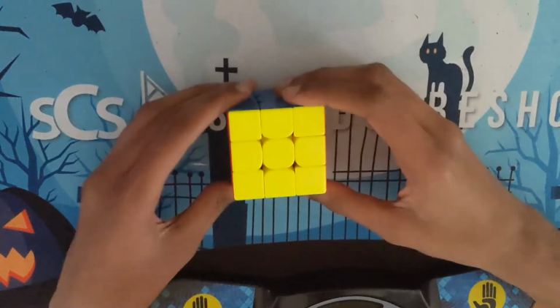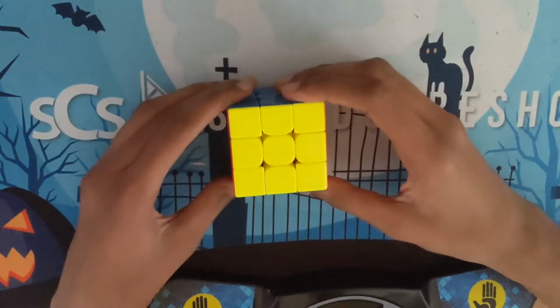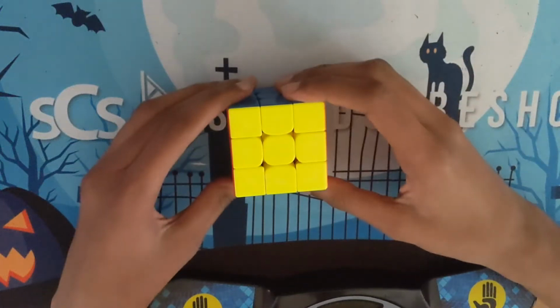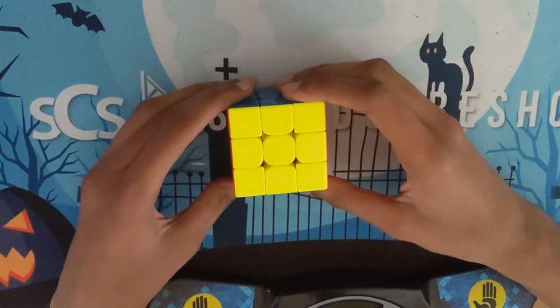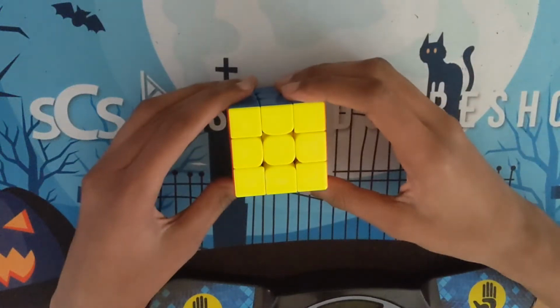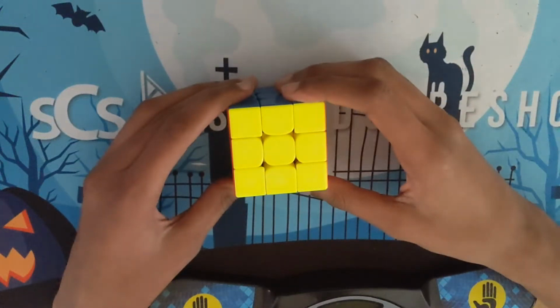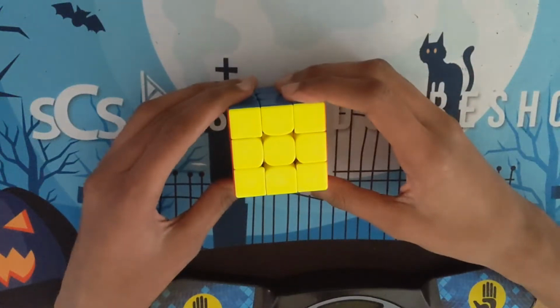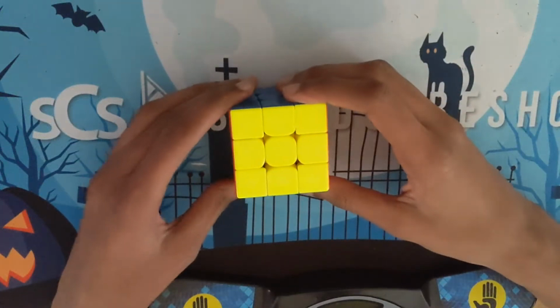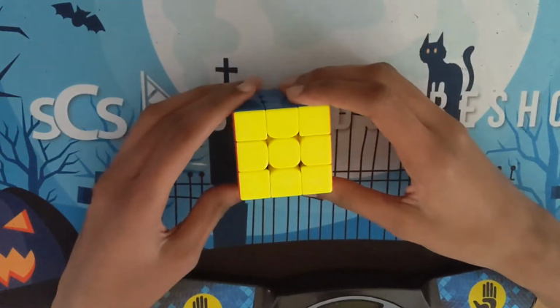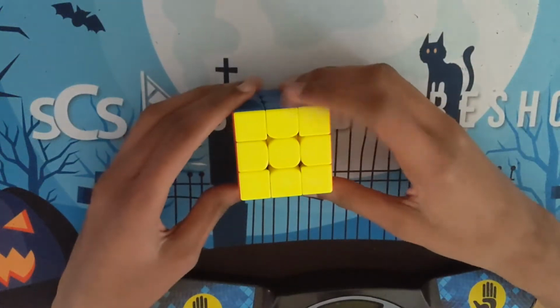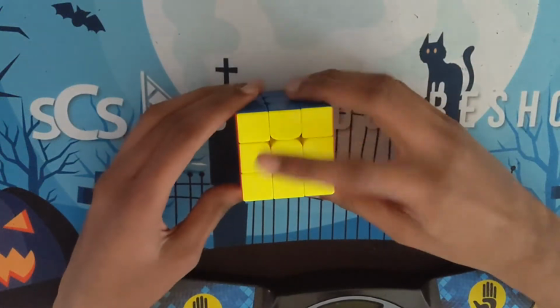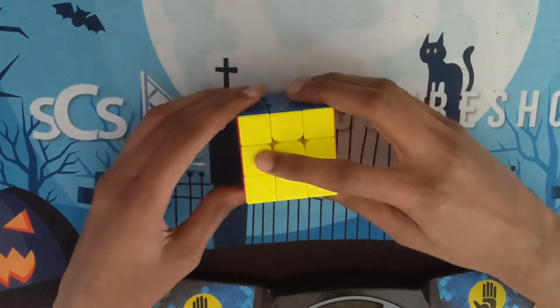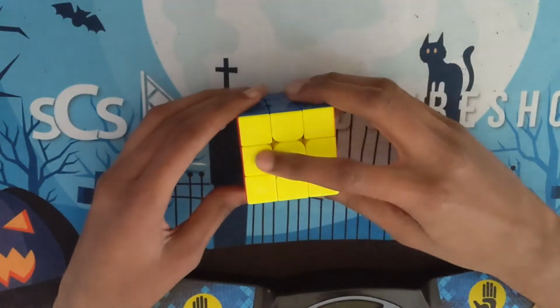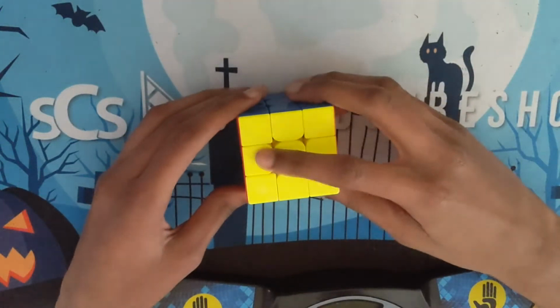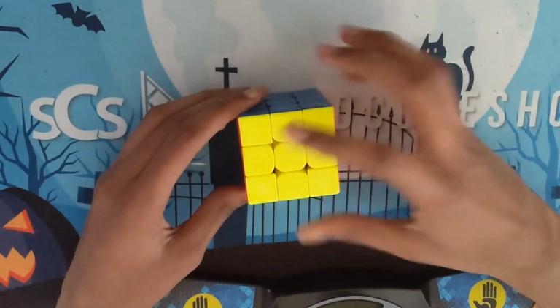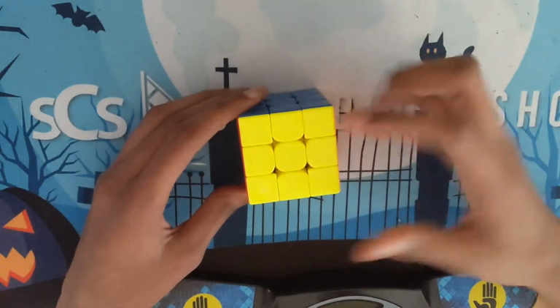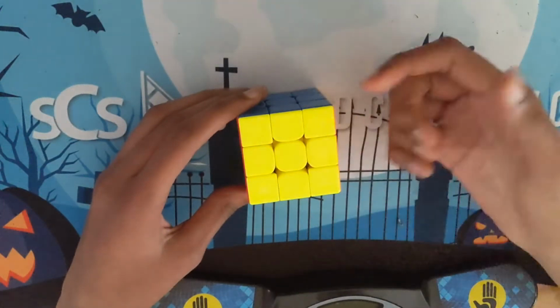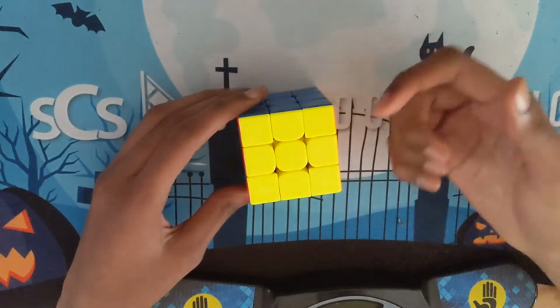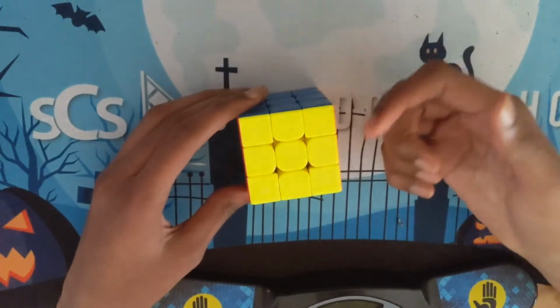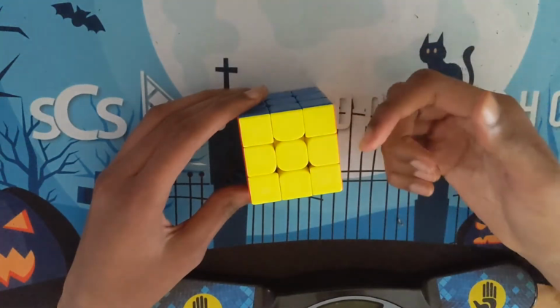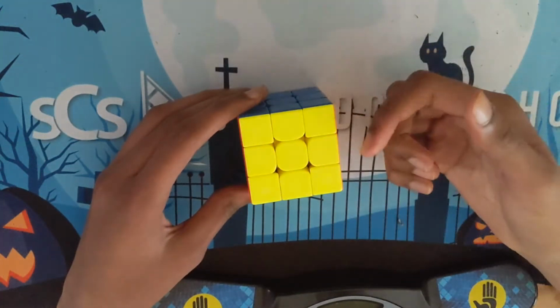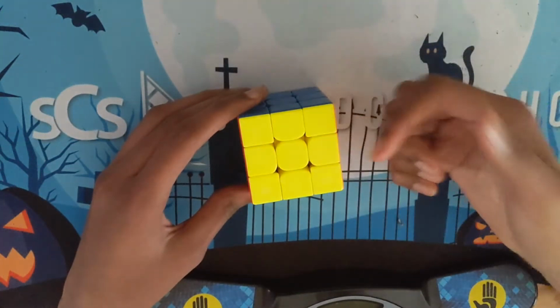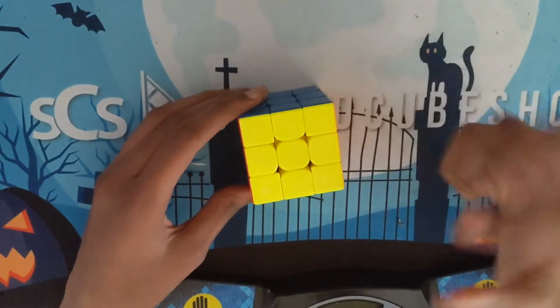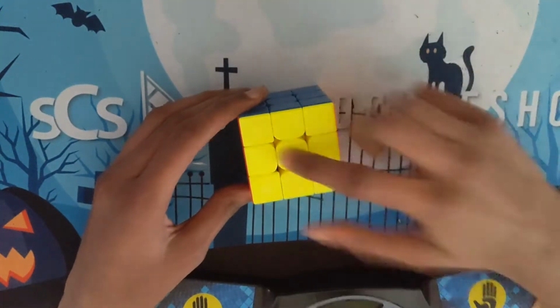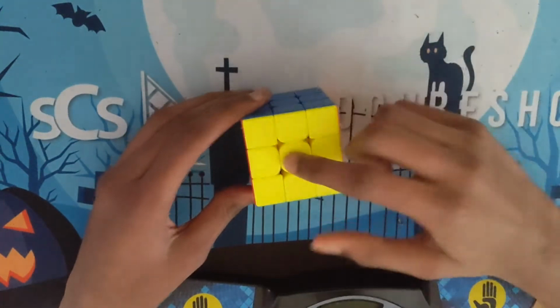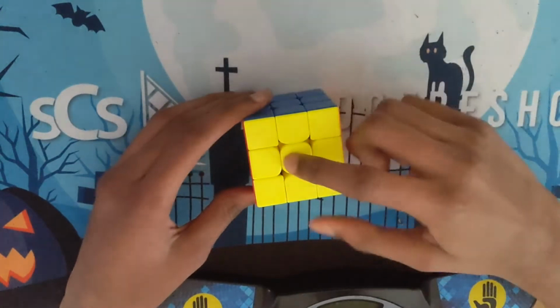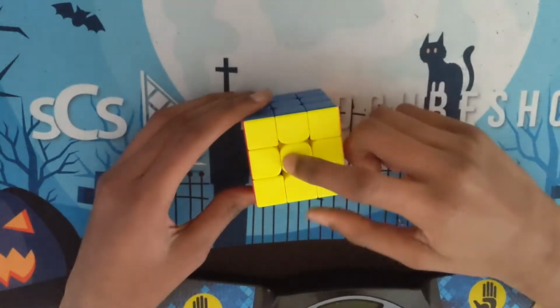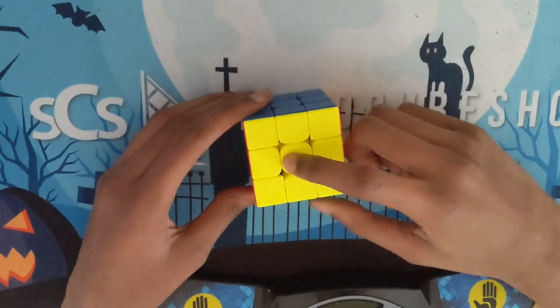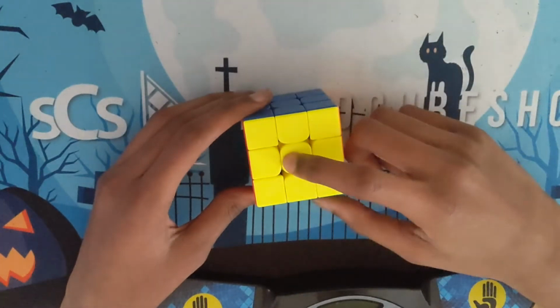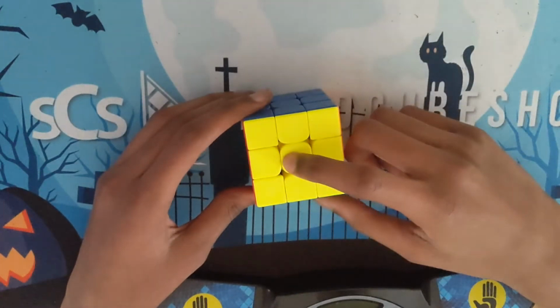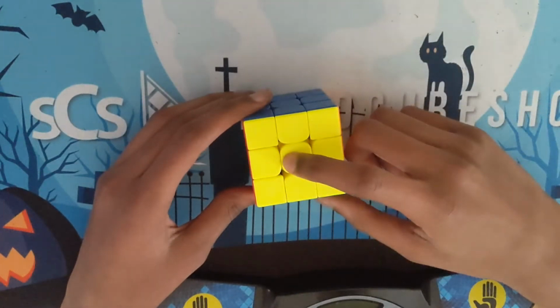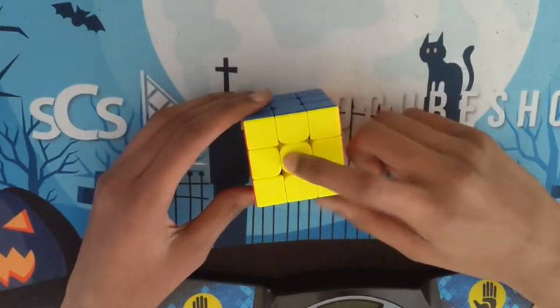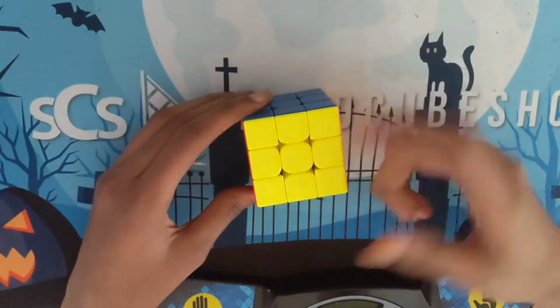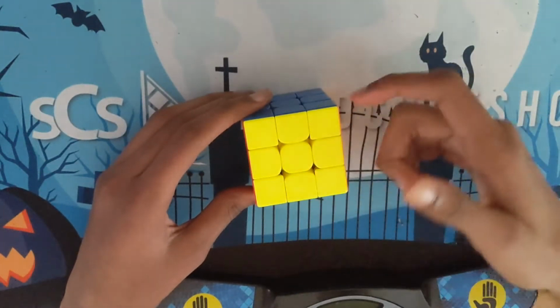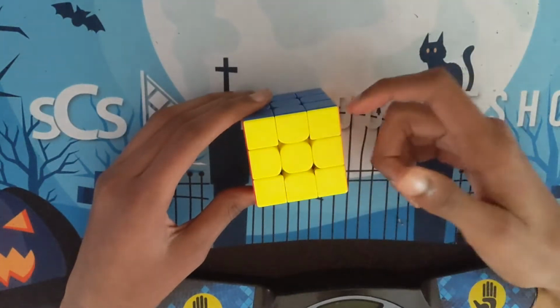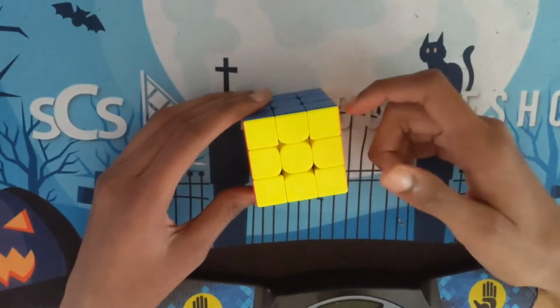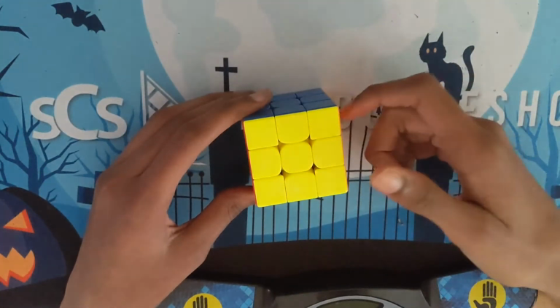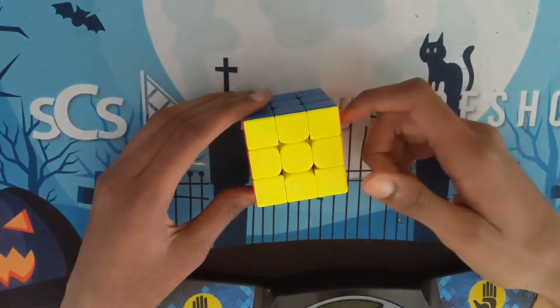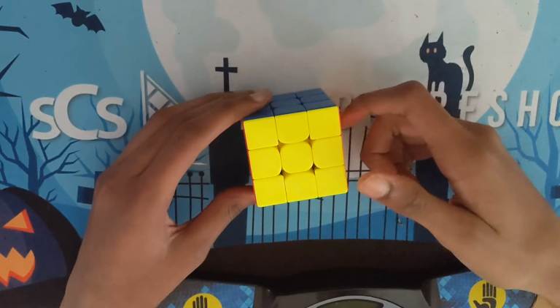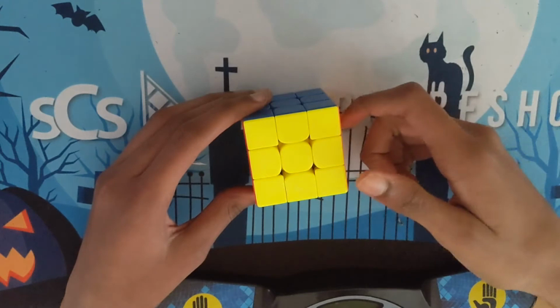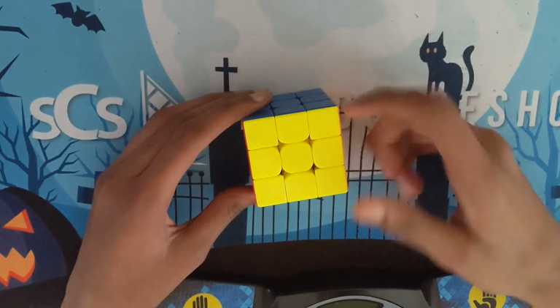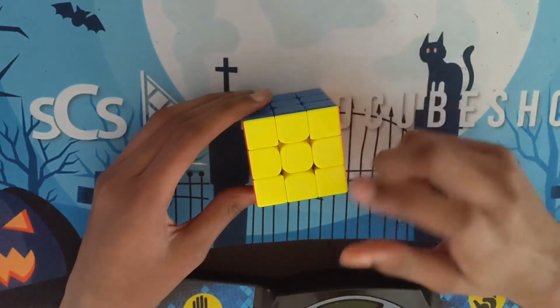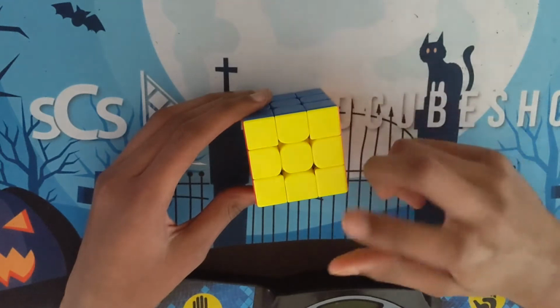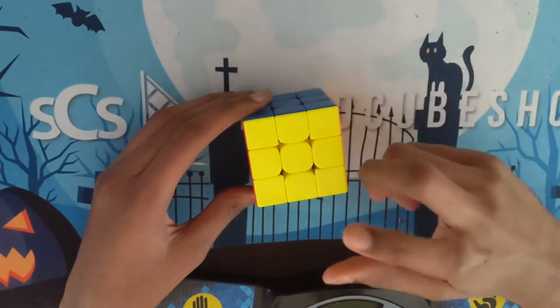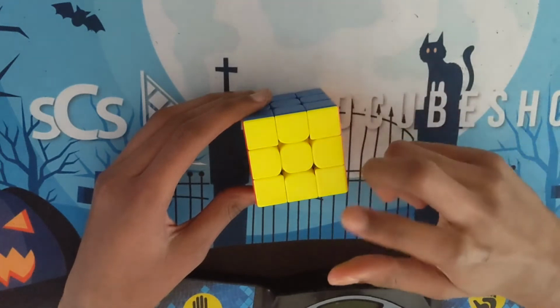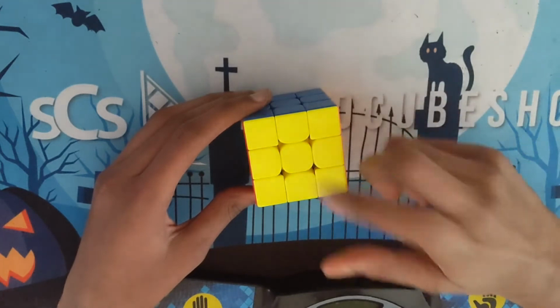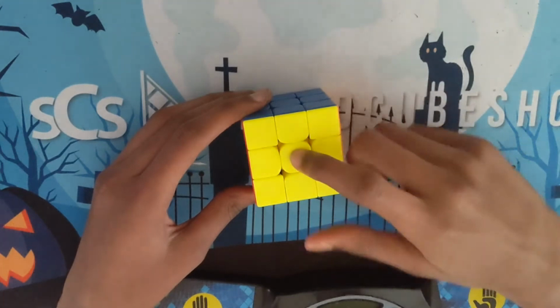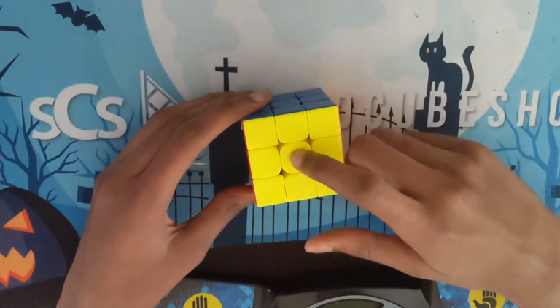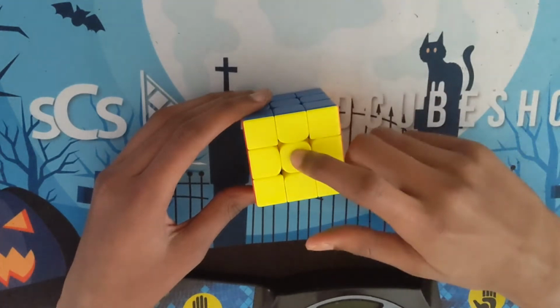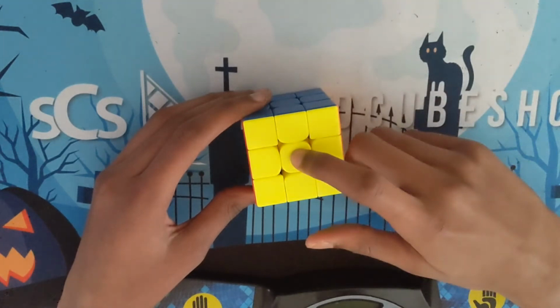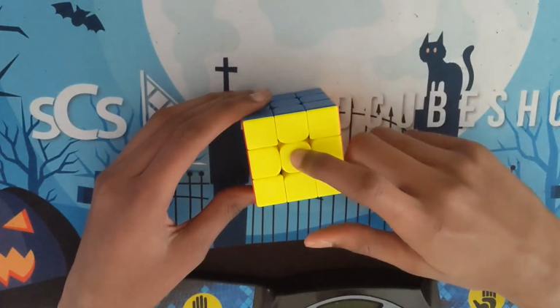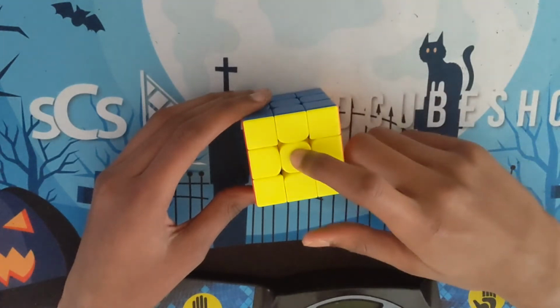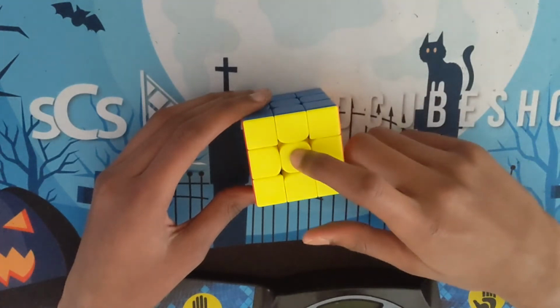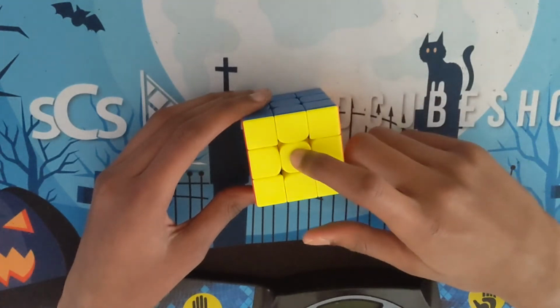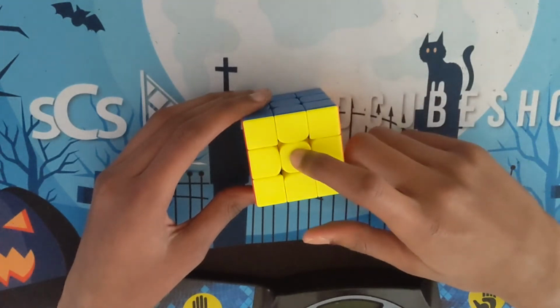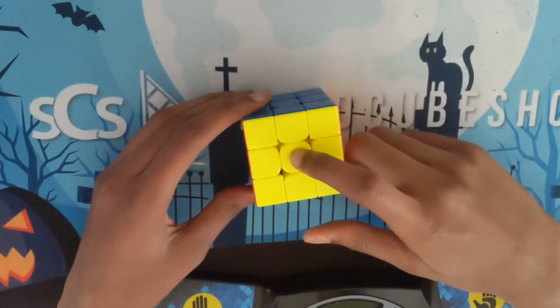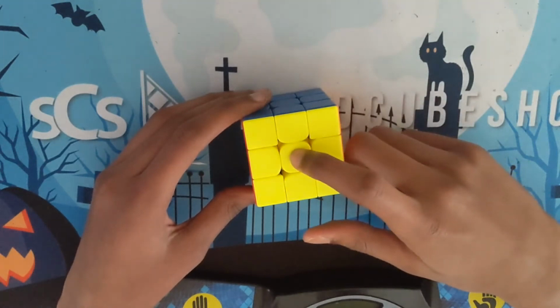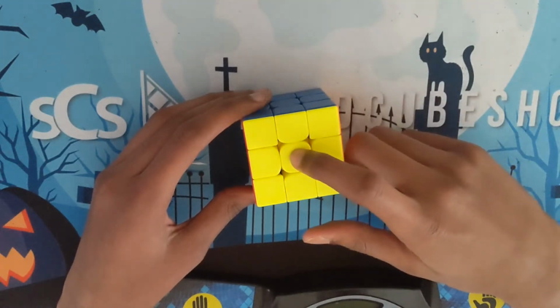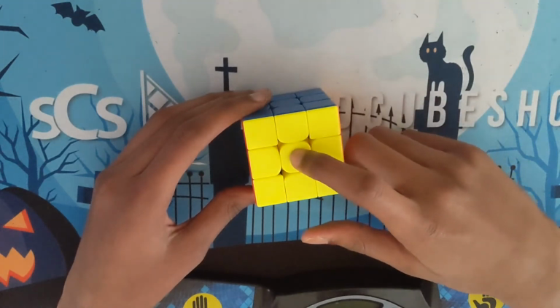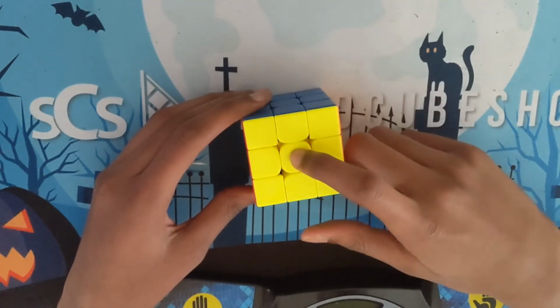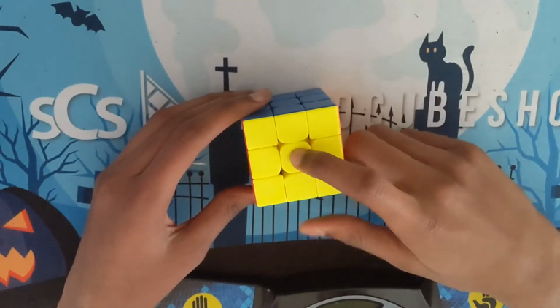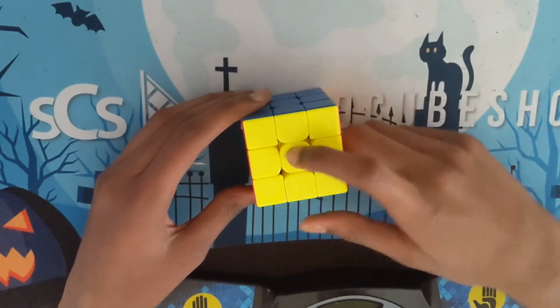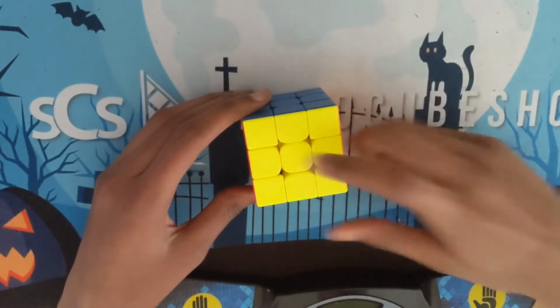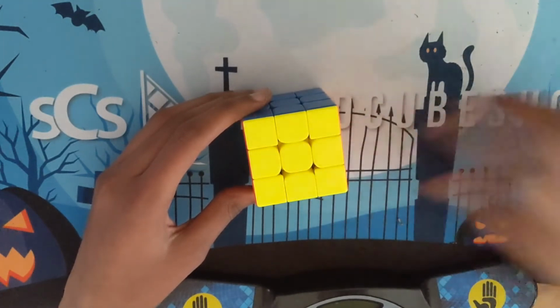Hey guys, today I'm going to show you the real way to do checkerboard. All the other people have been lying to you.